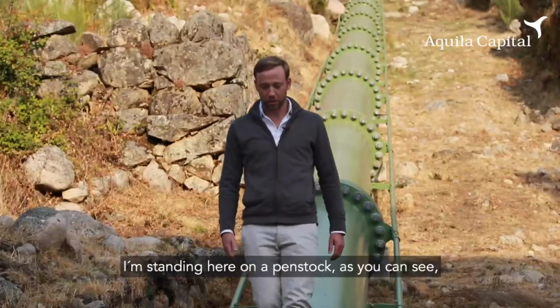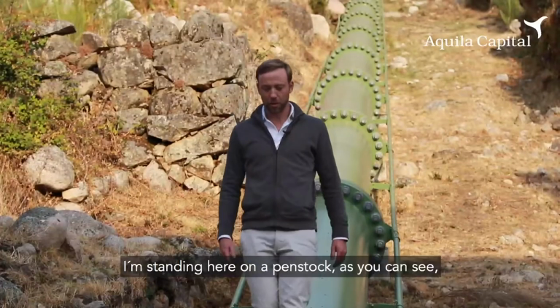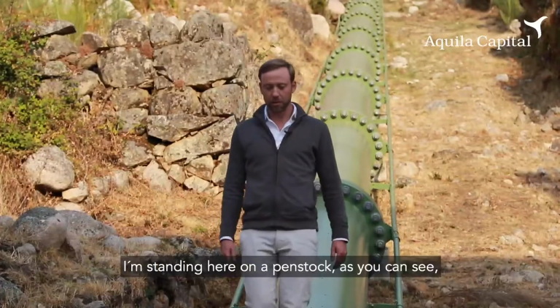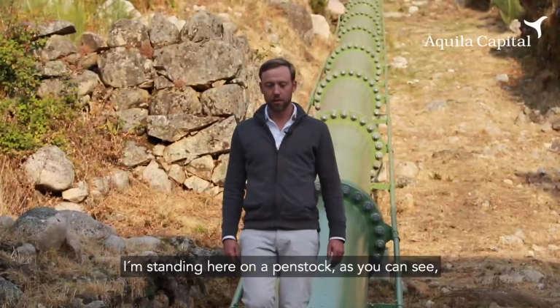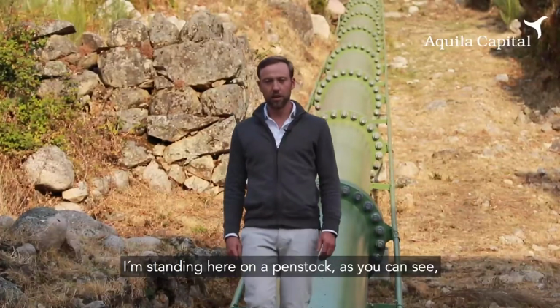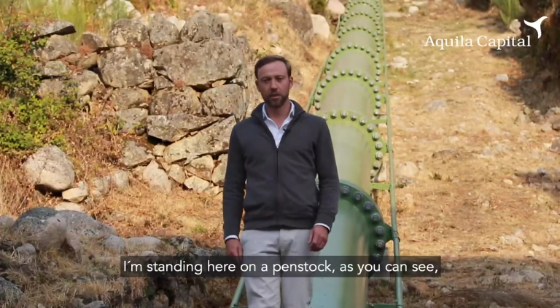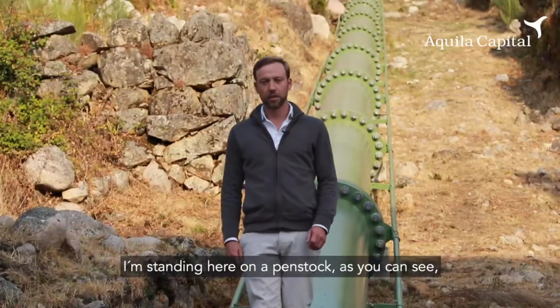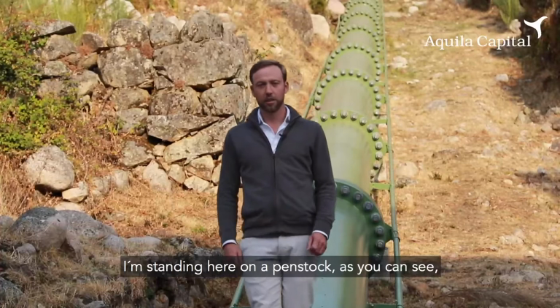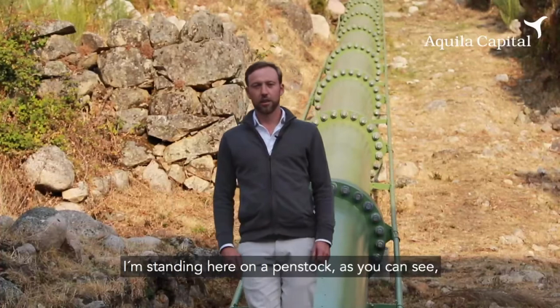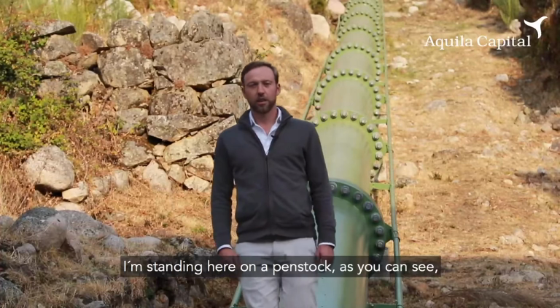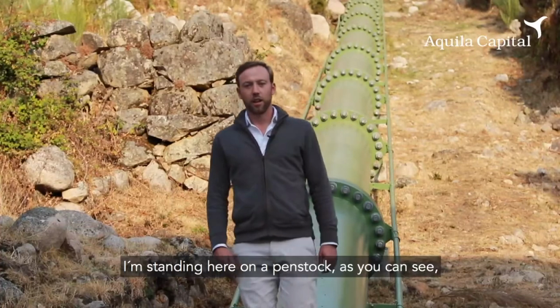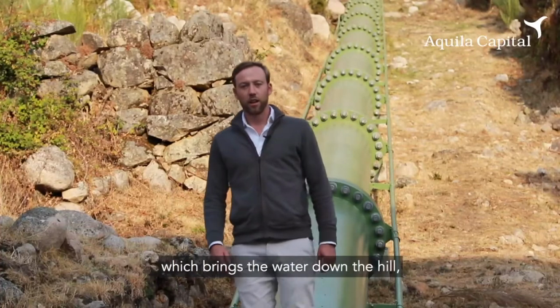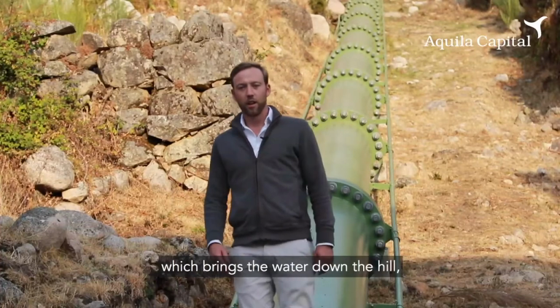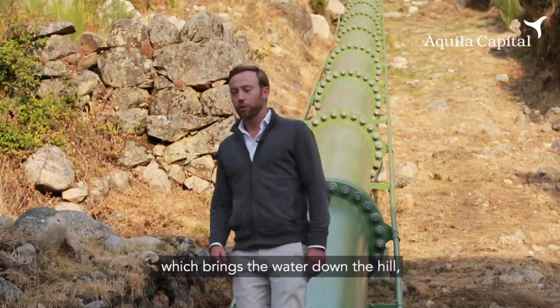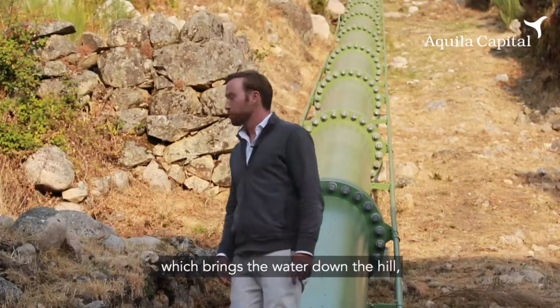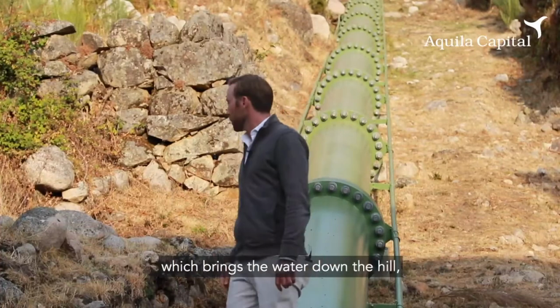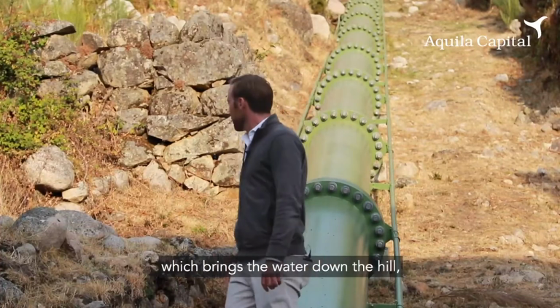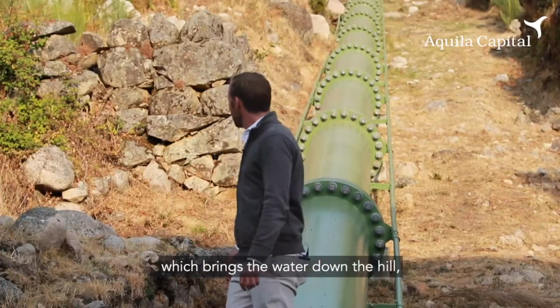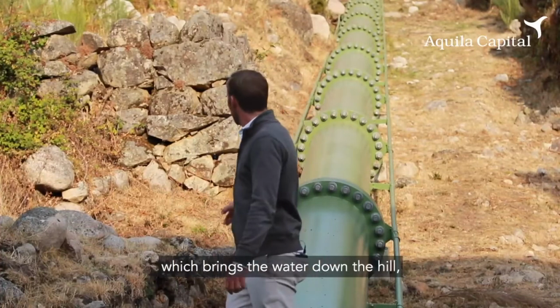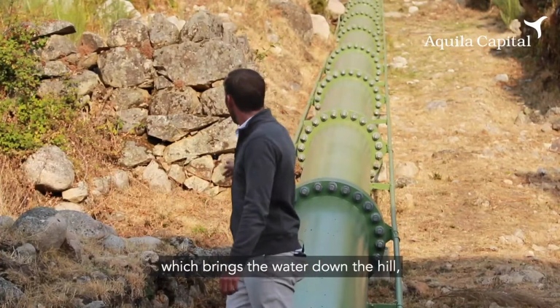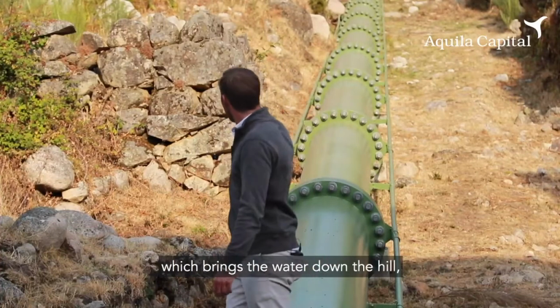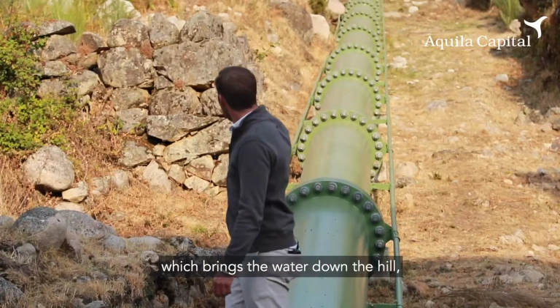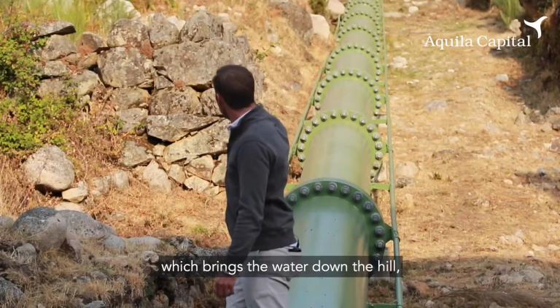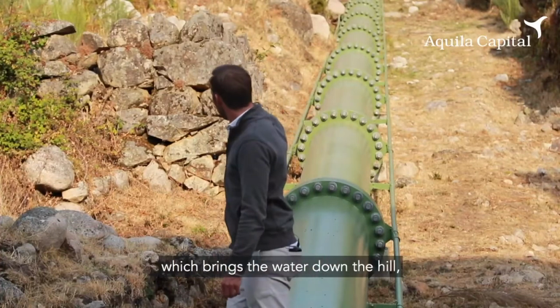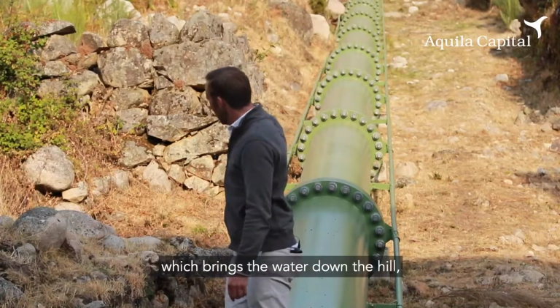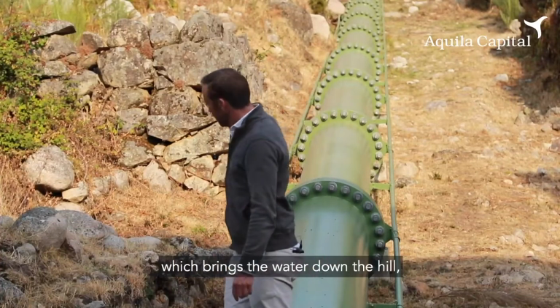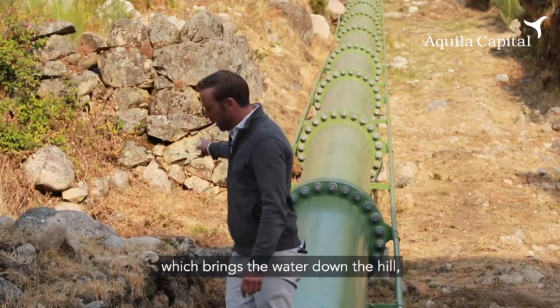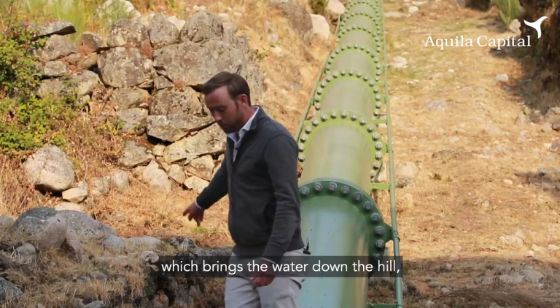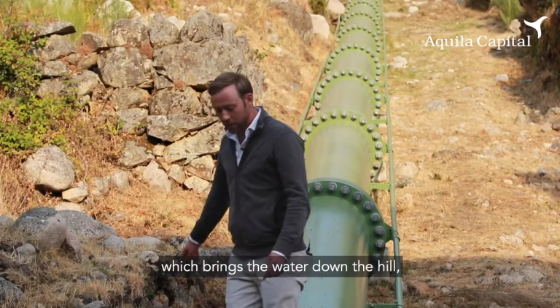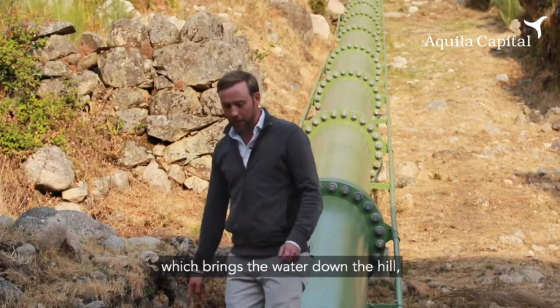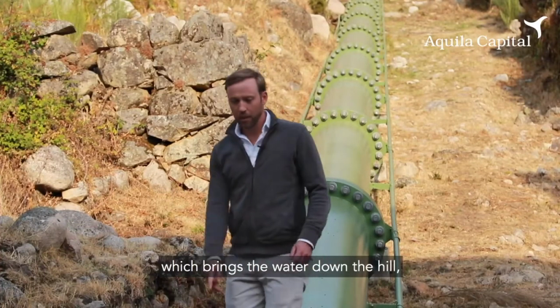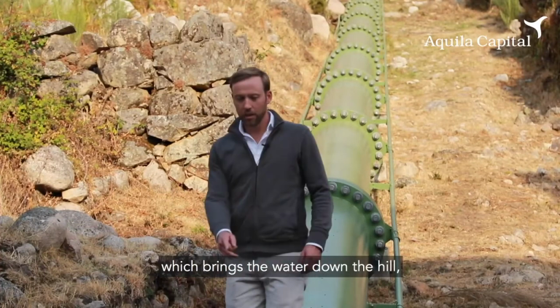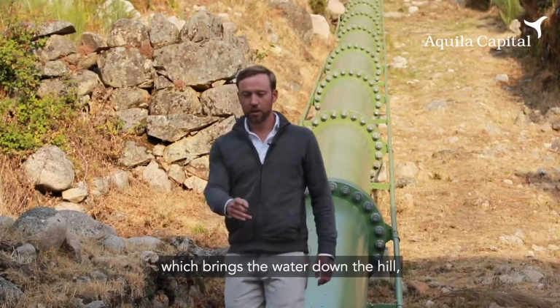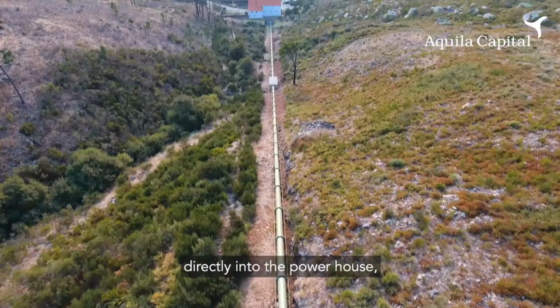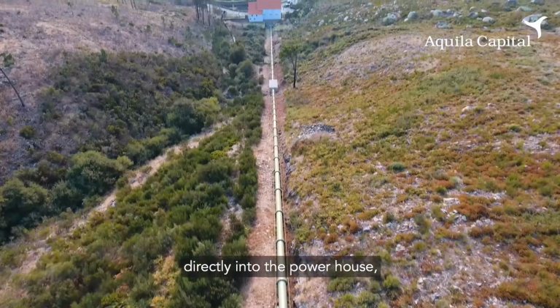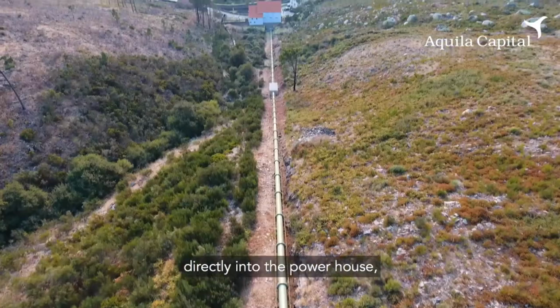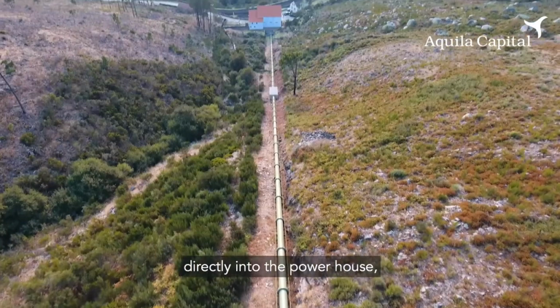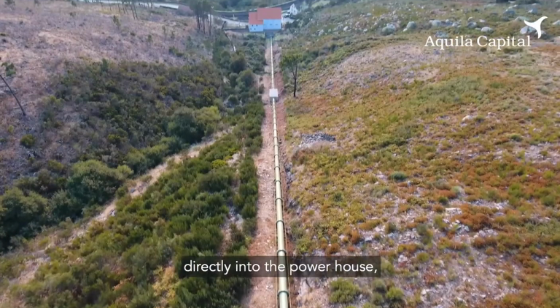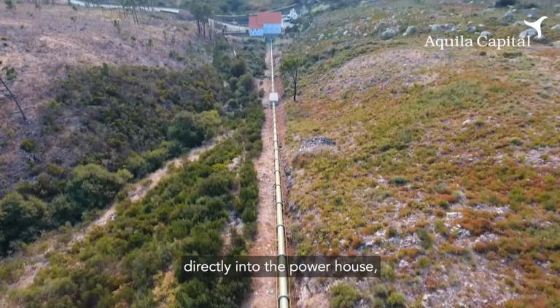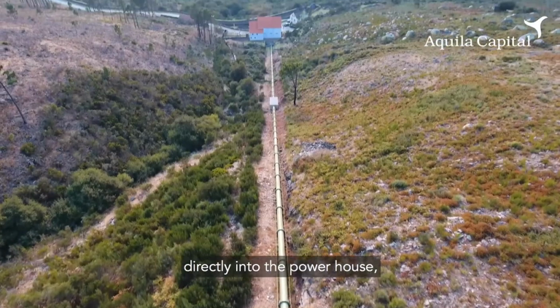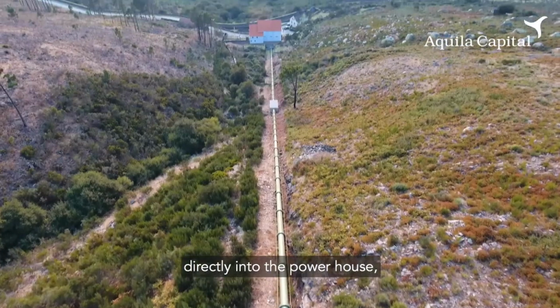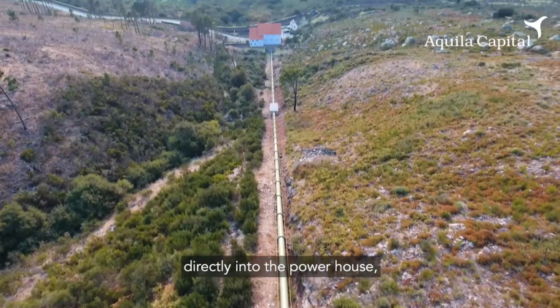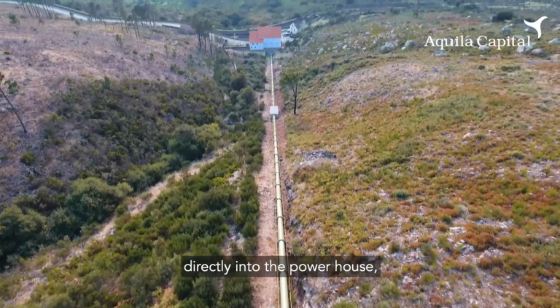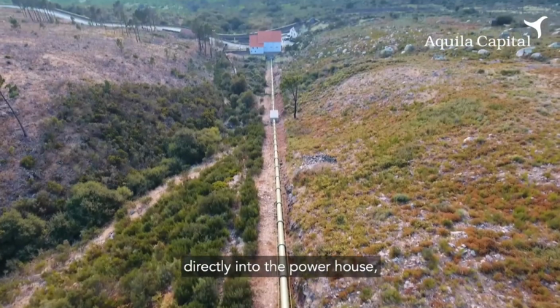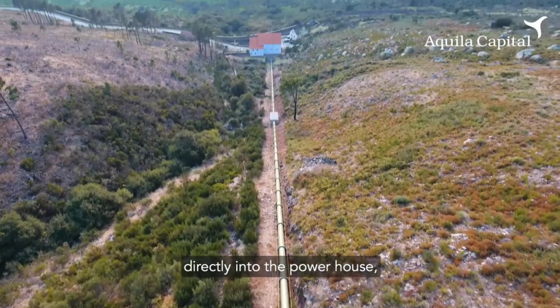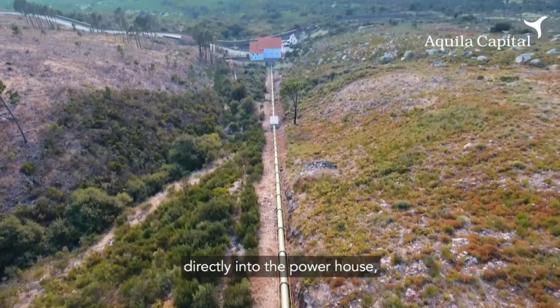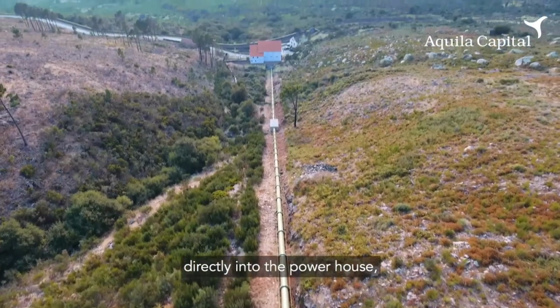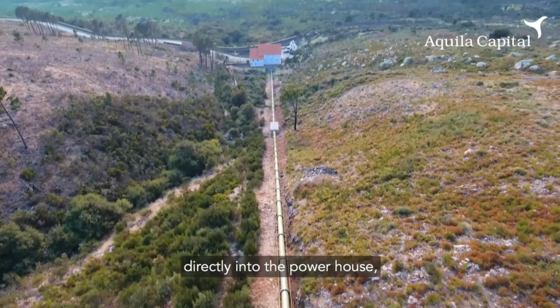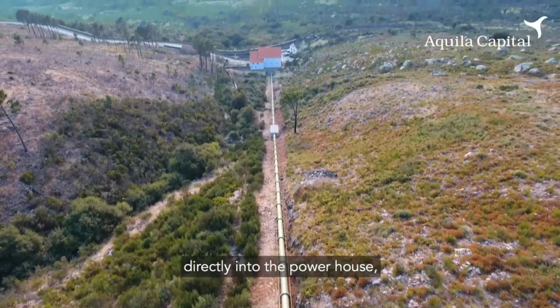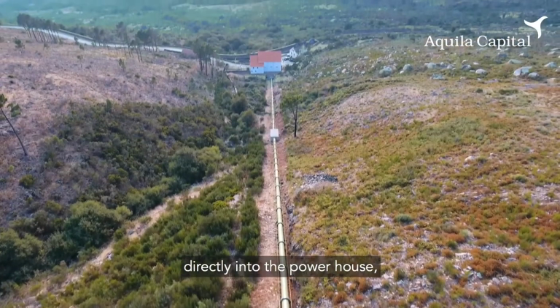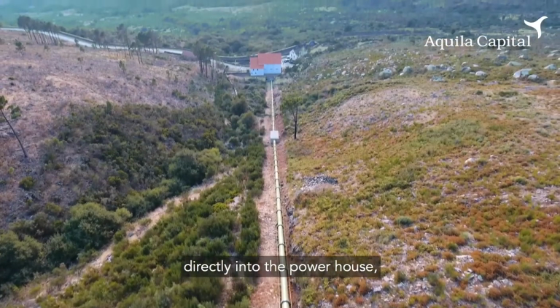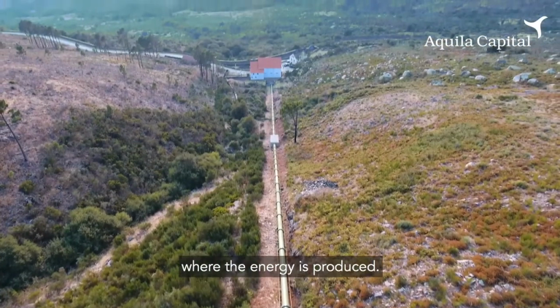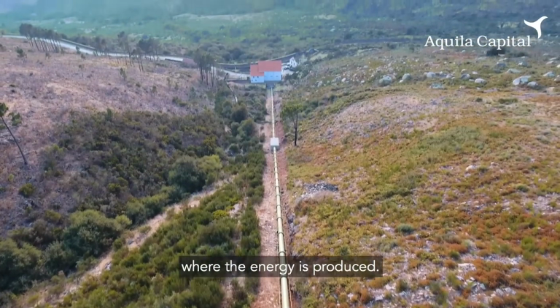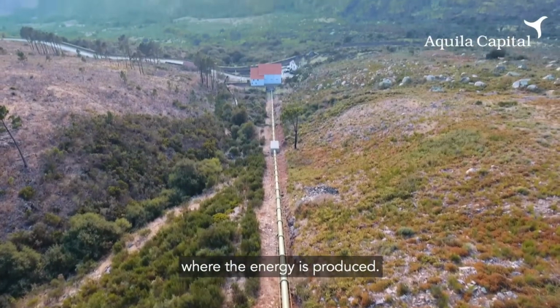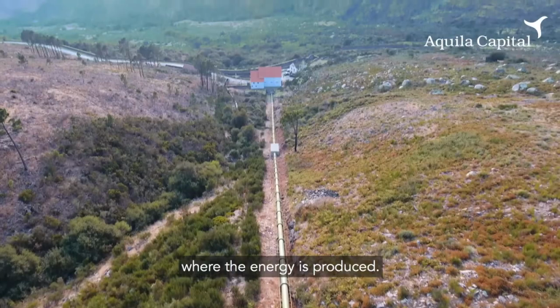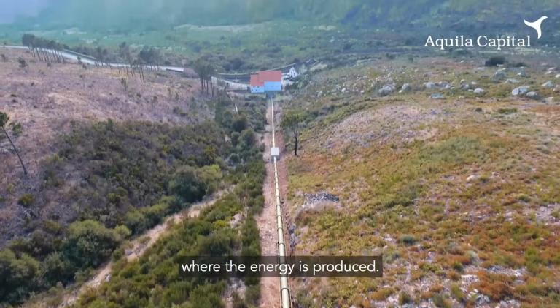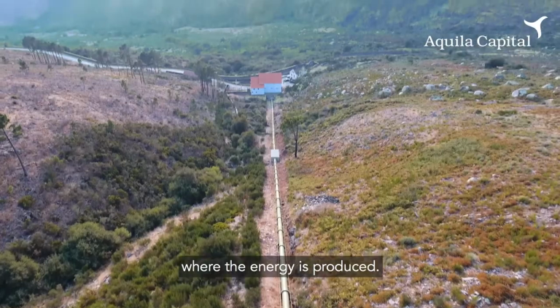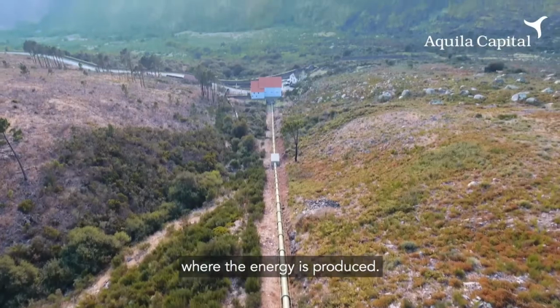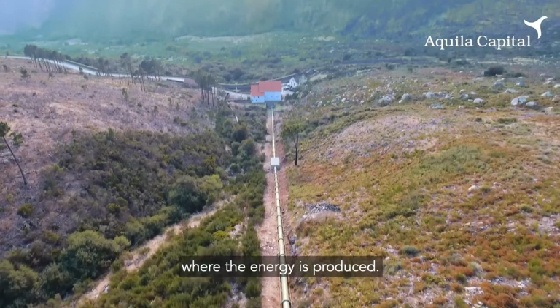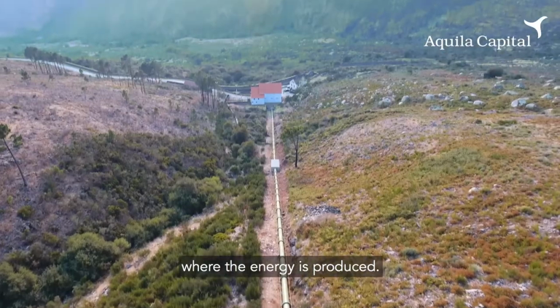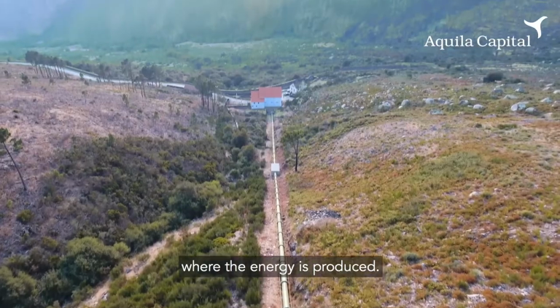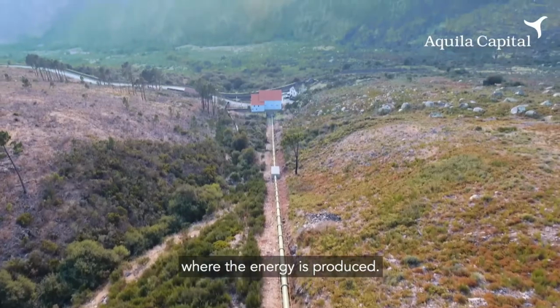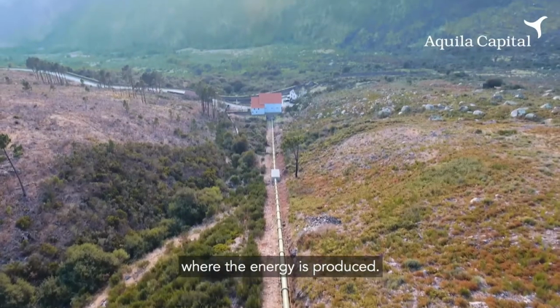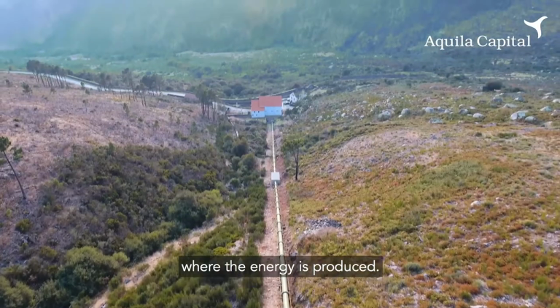as you can see, which brings the water down the hill directly into the powerhouse where the energy is produced.